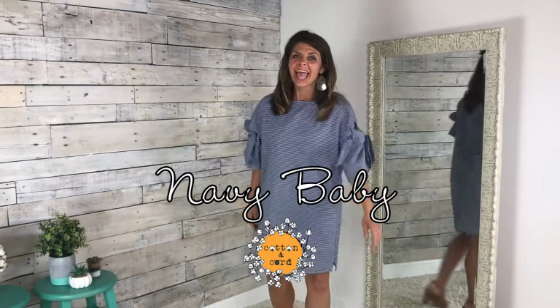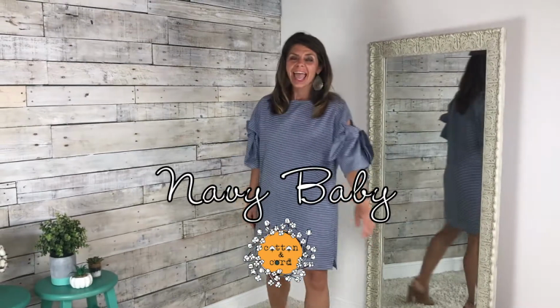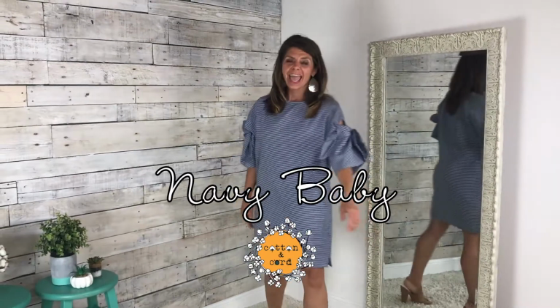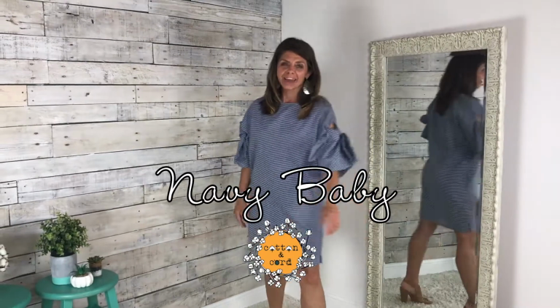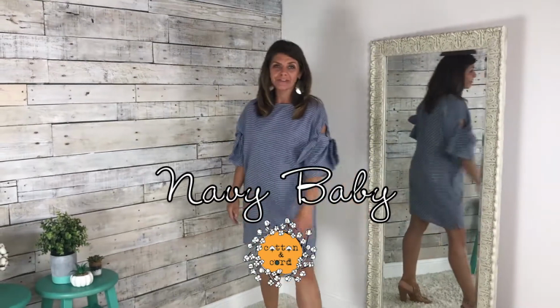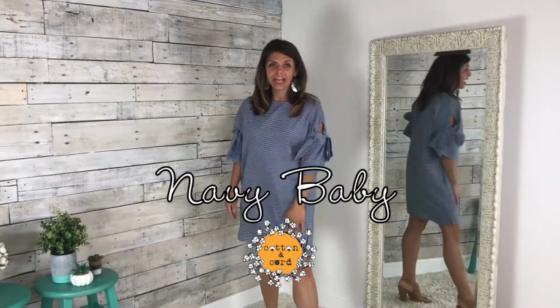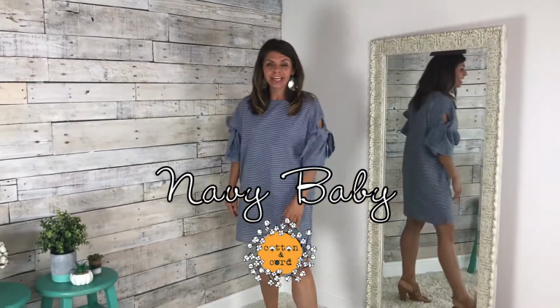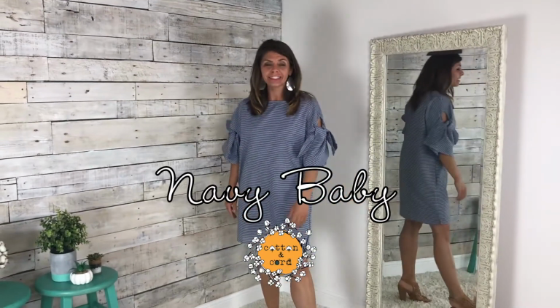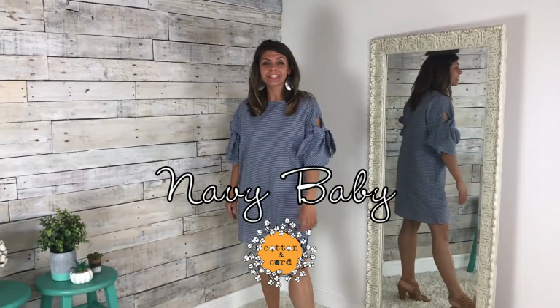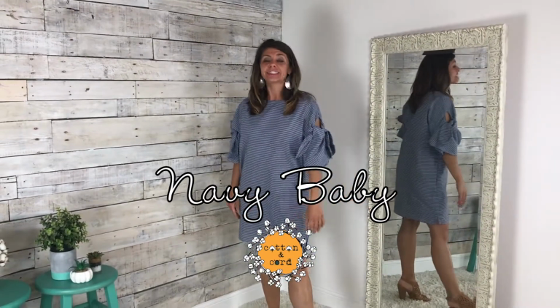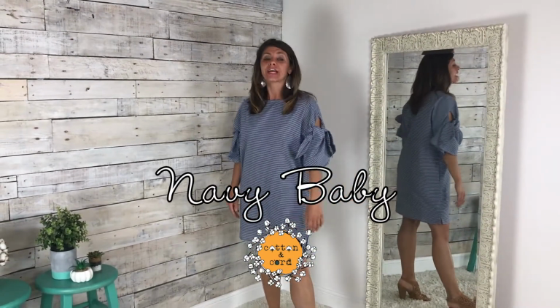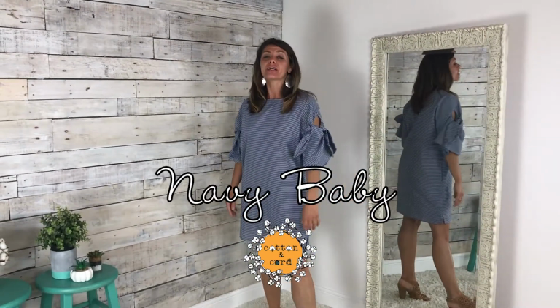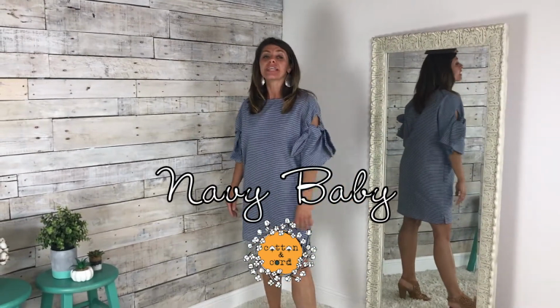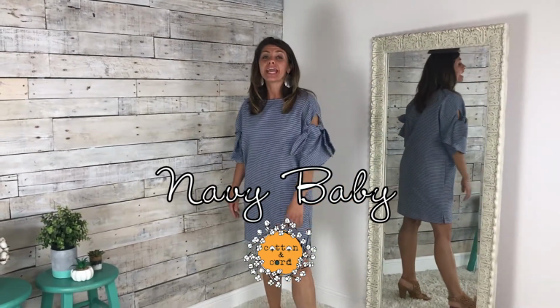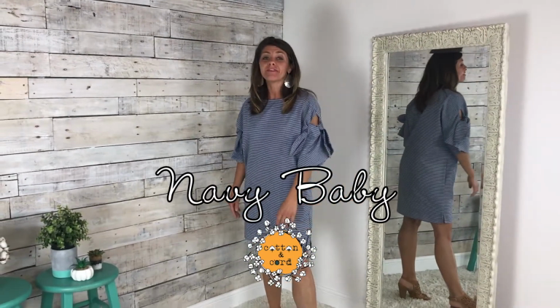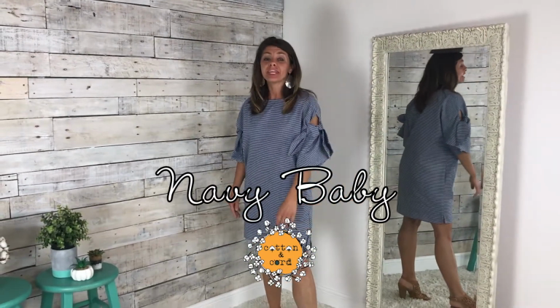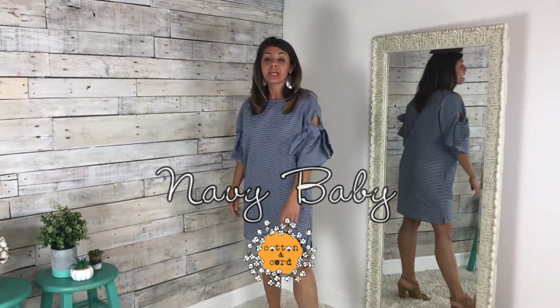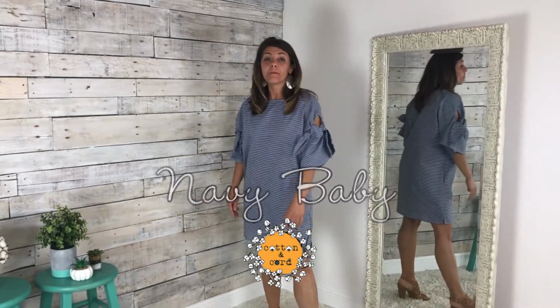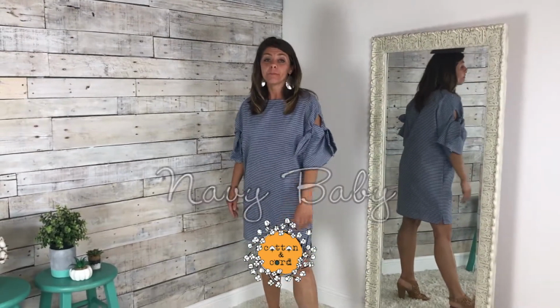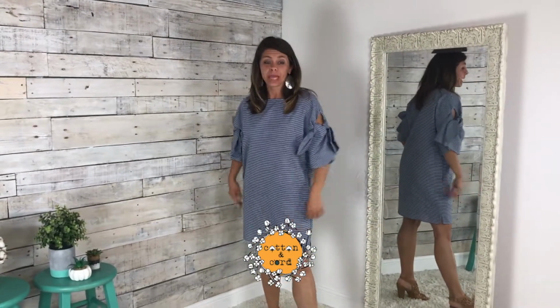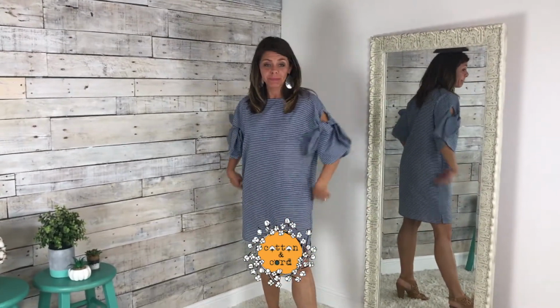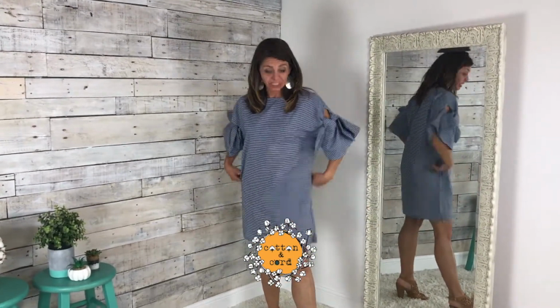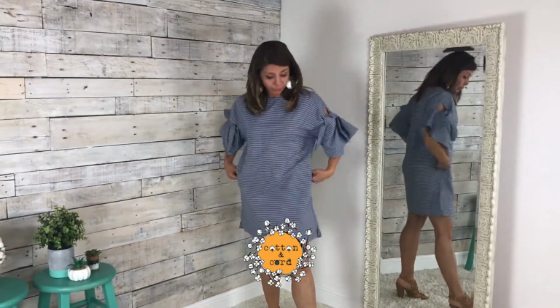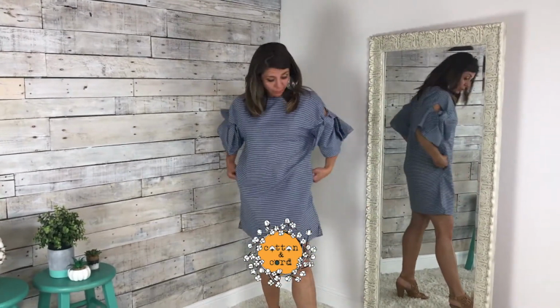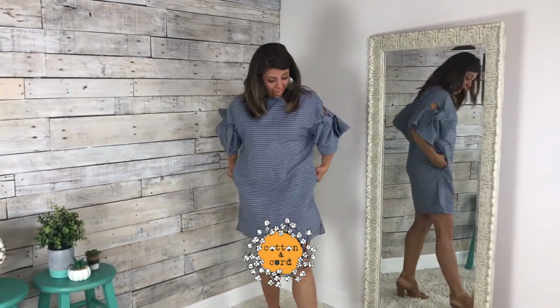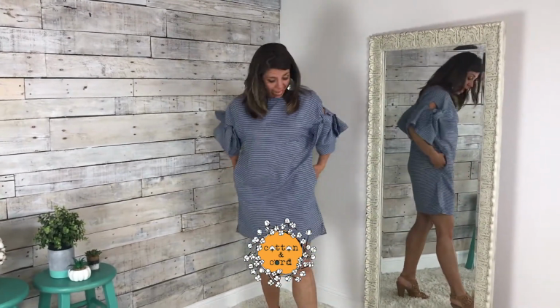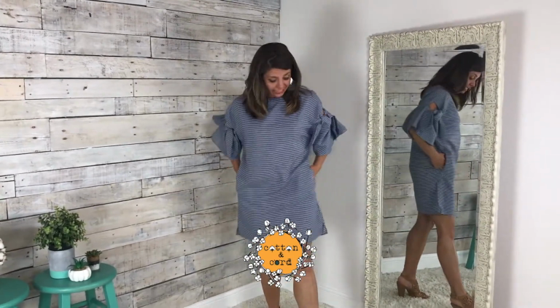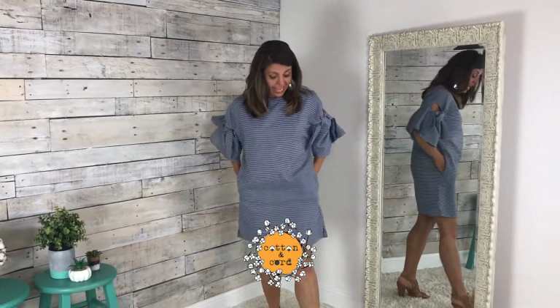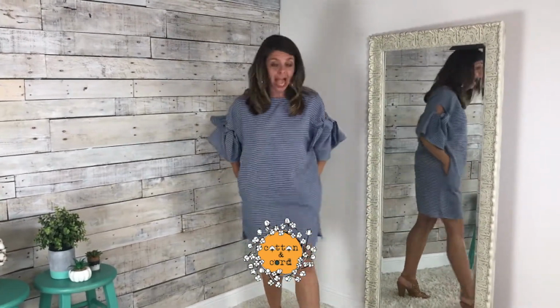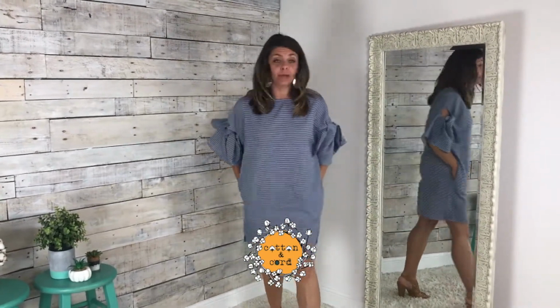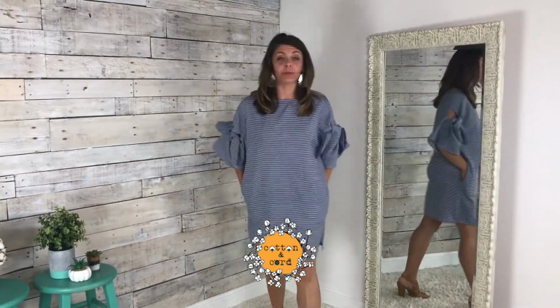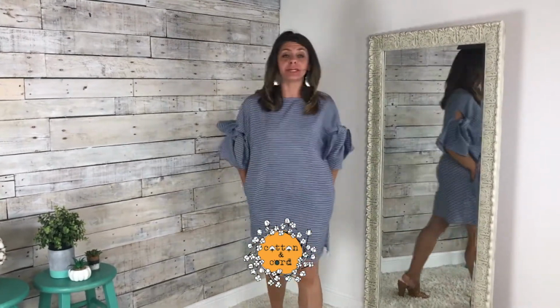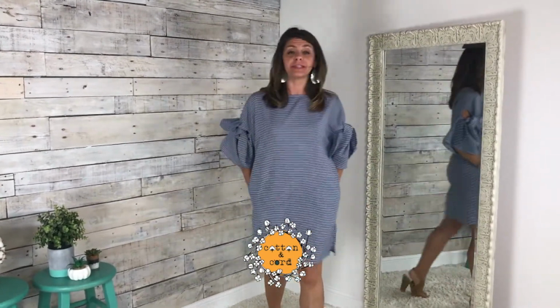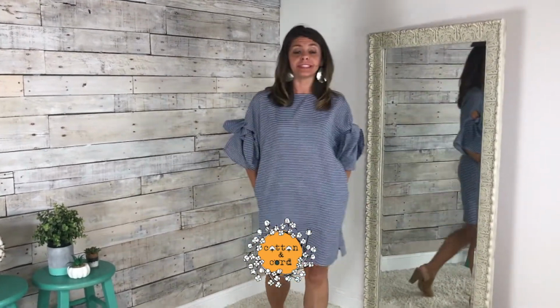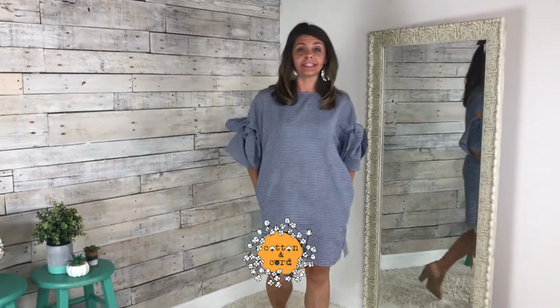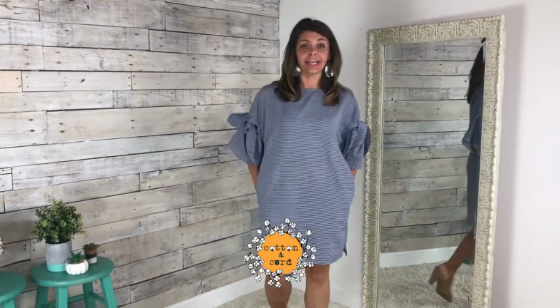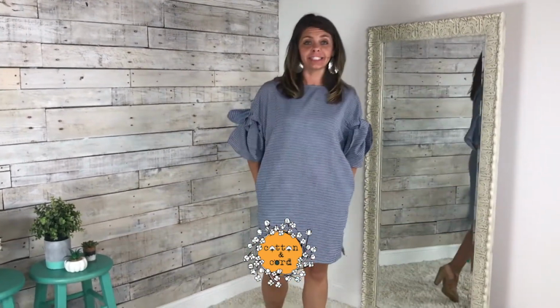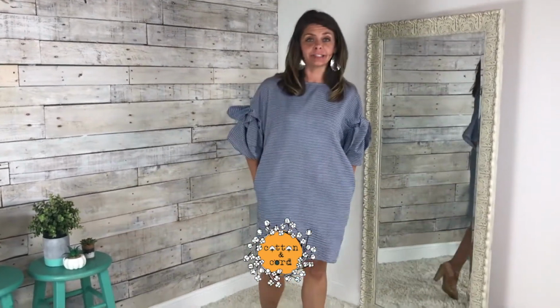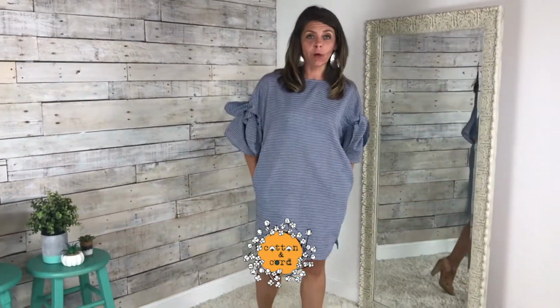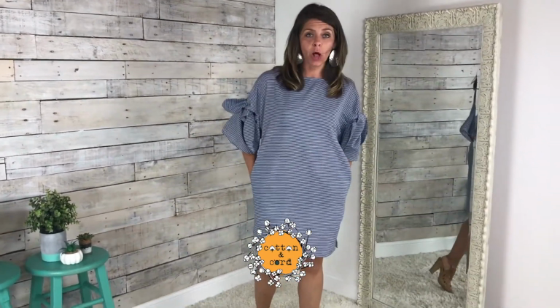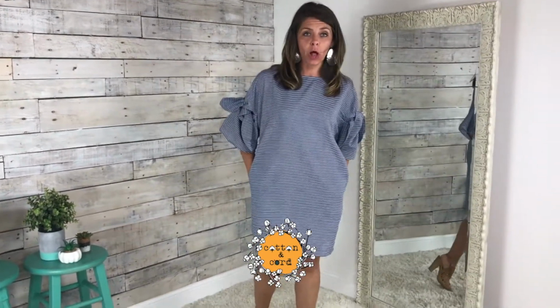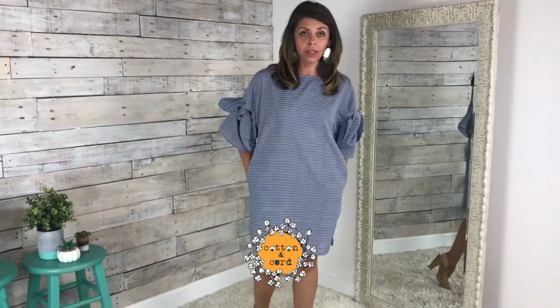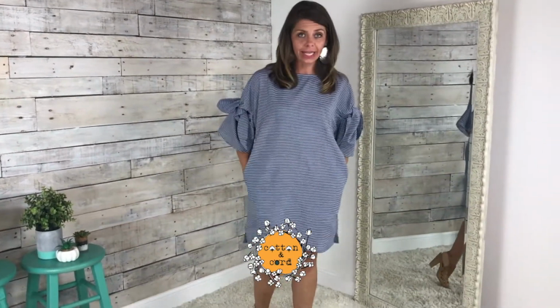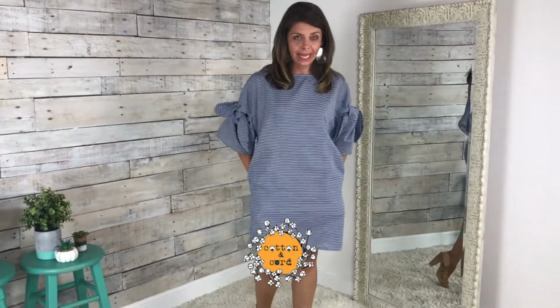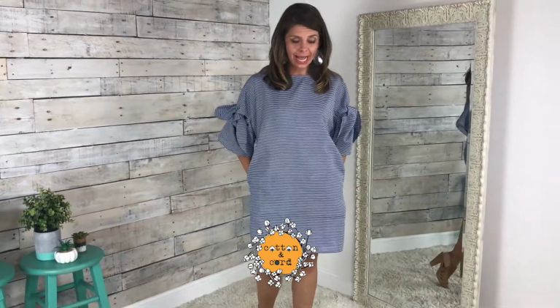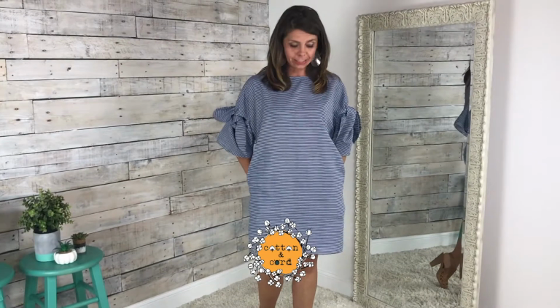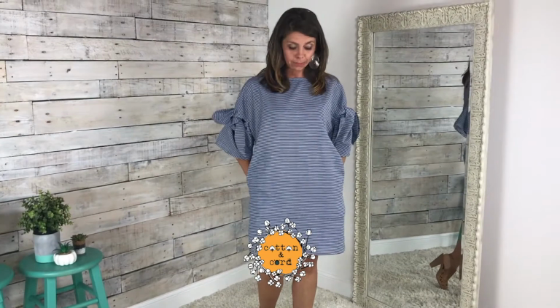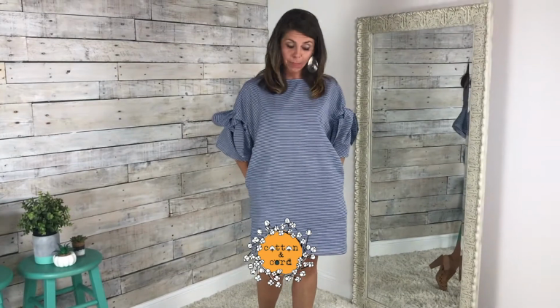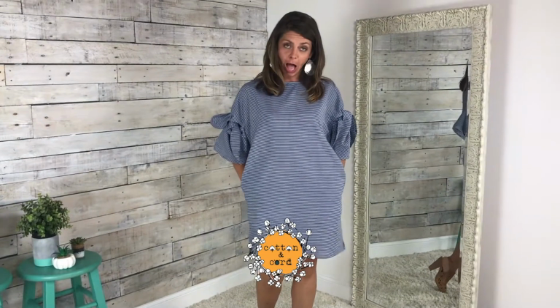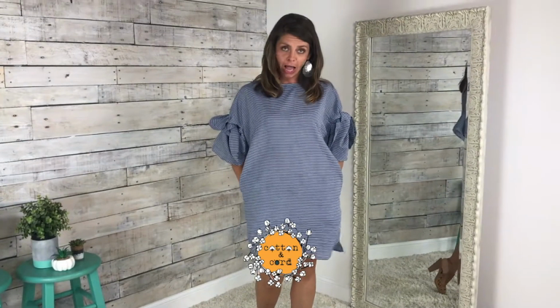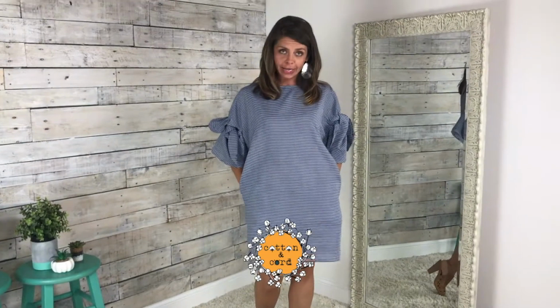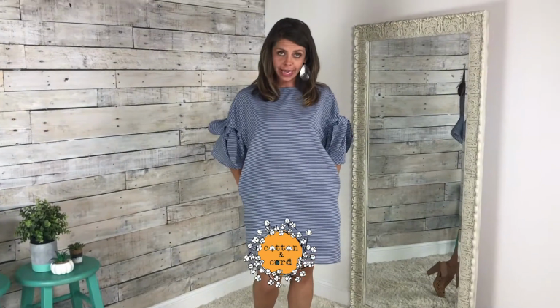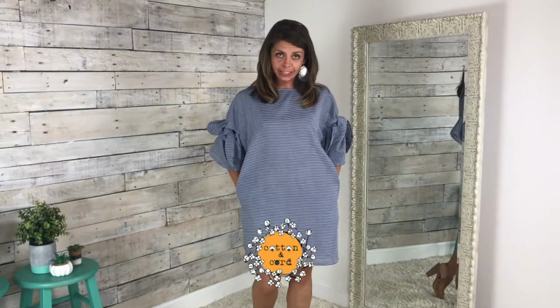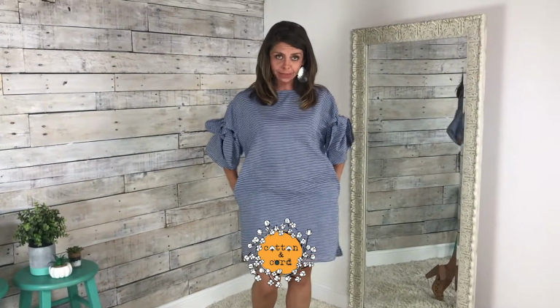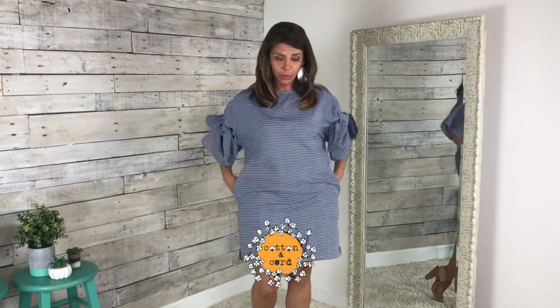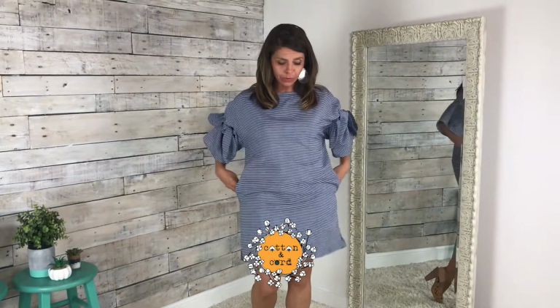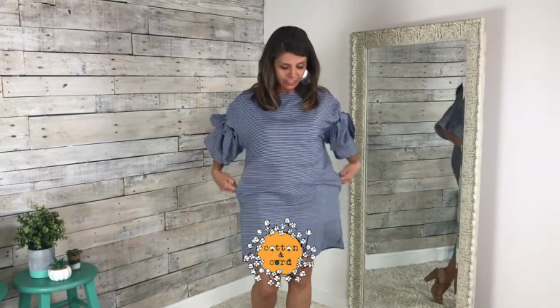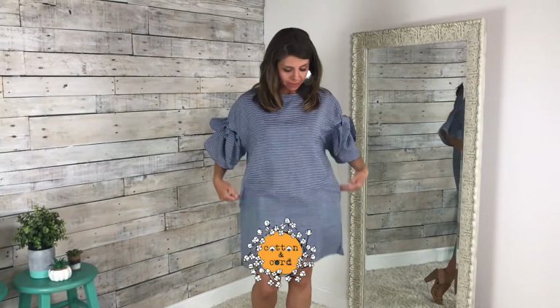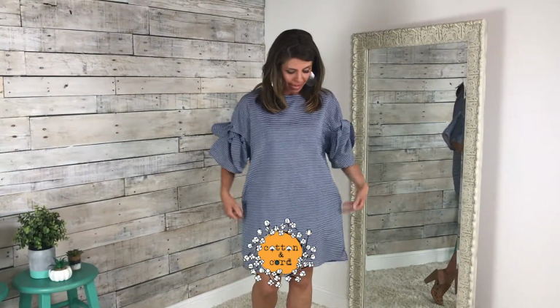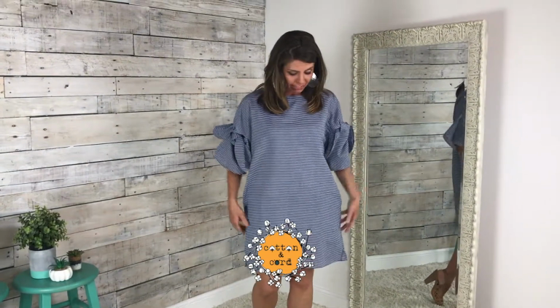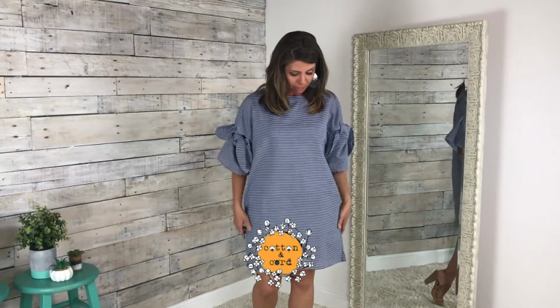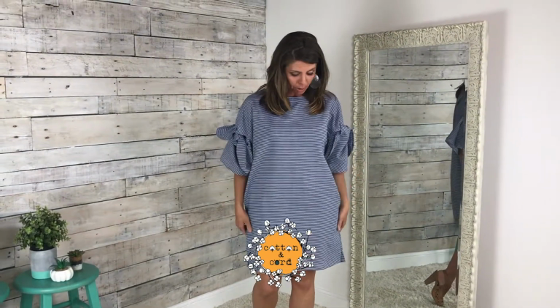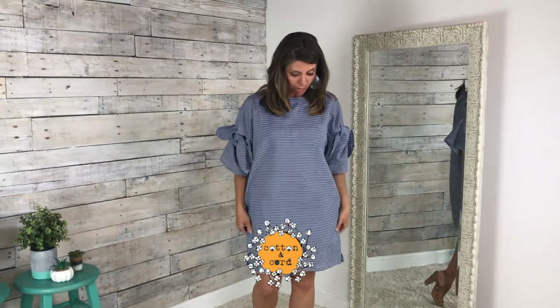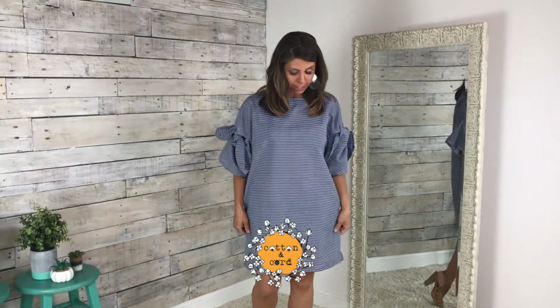Hey friends, this is our navy baby dress. I'm wearing the size small. It has pockets — I'm going to the best part.